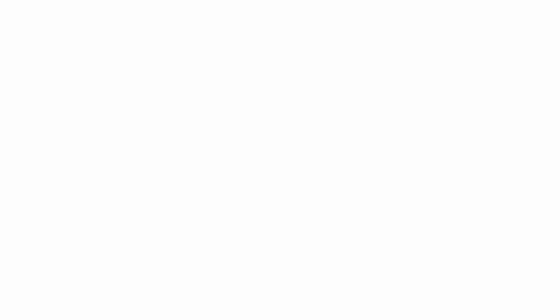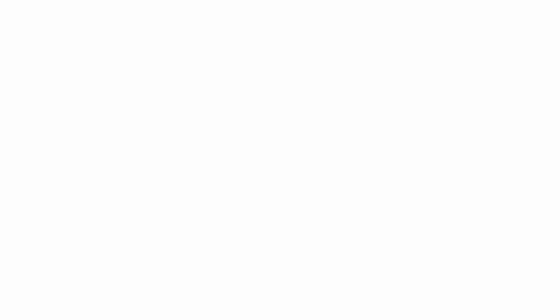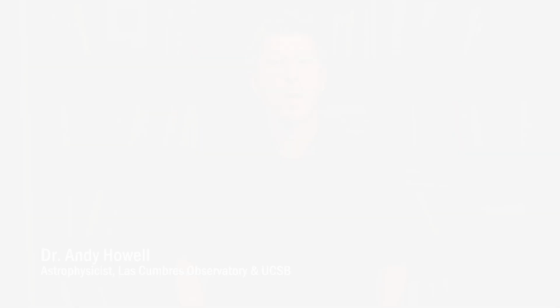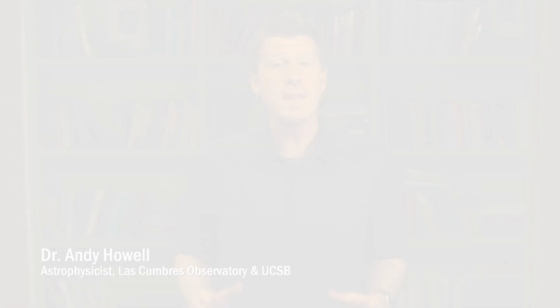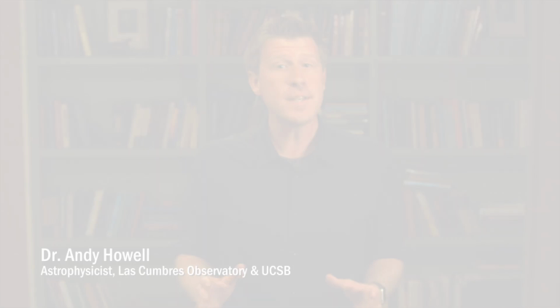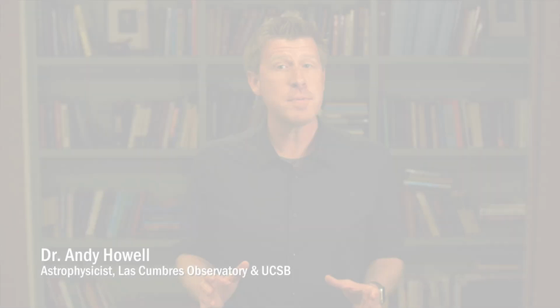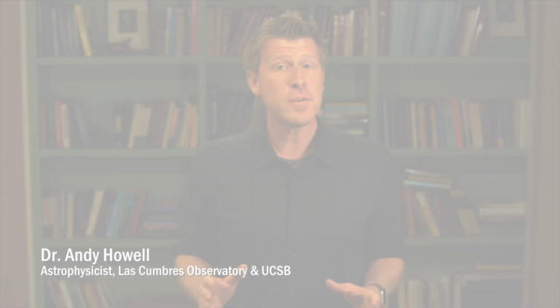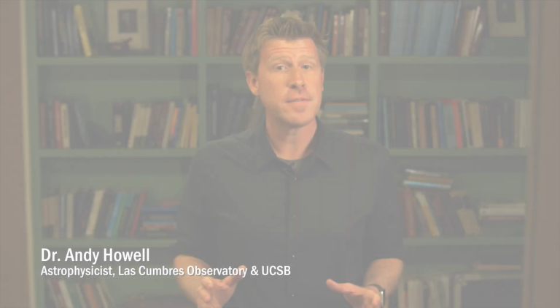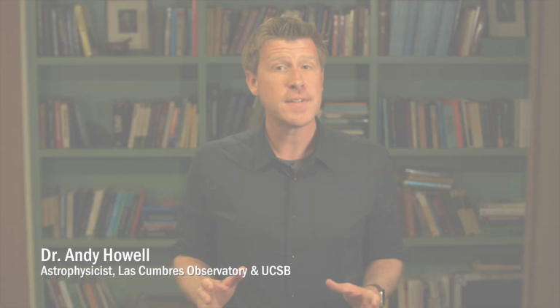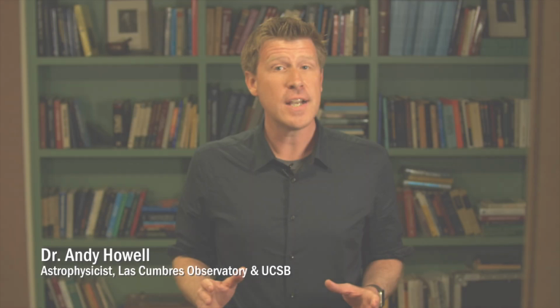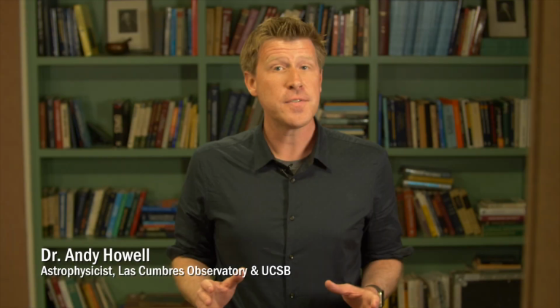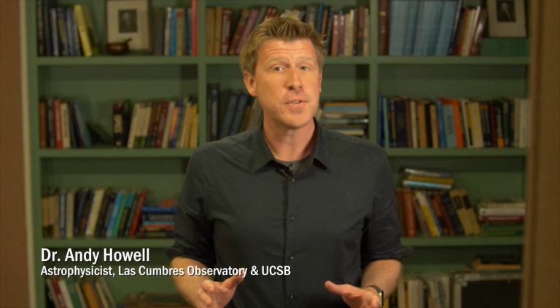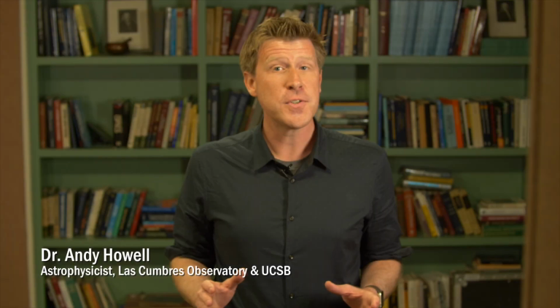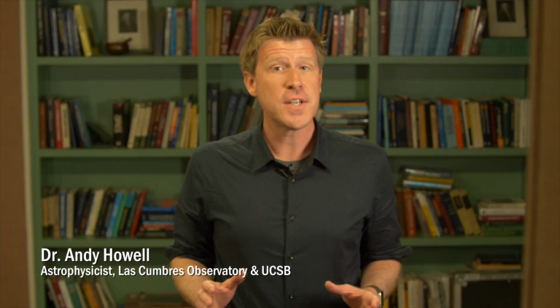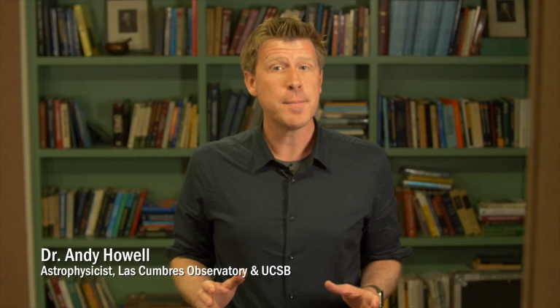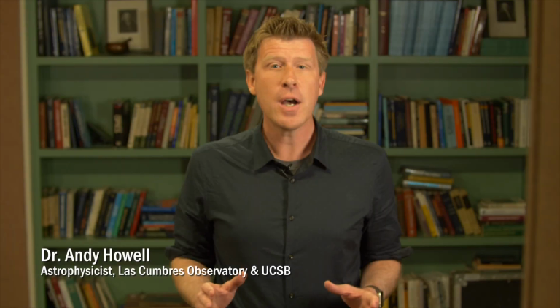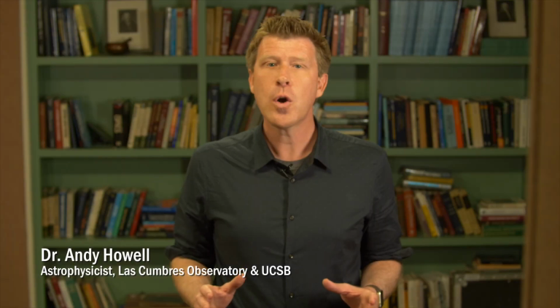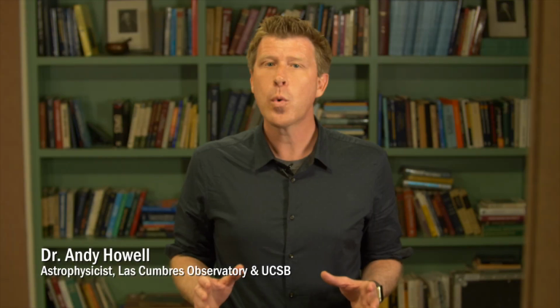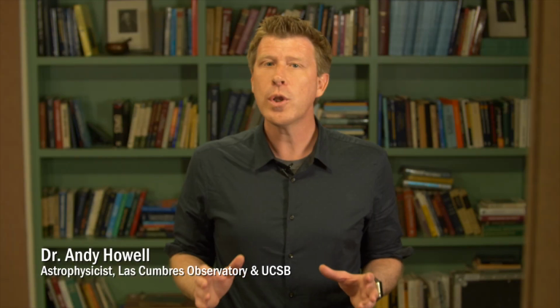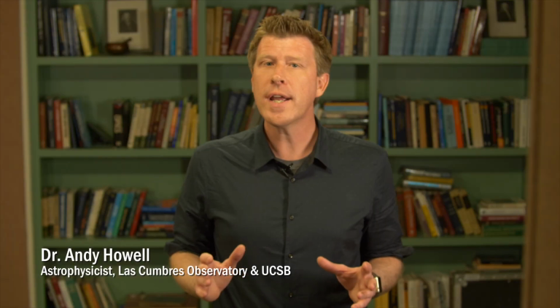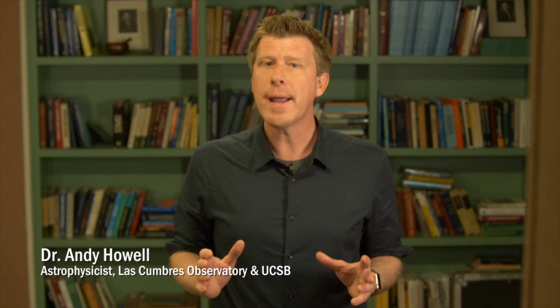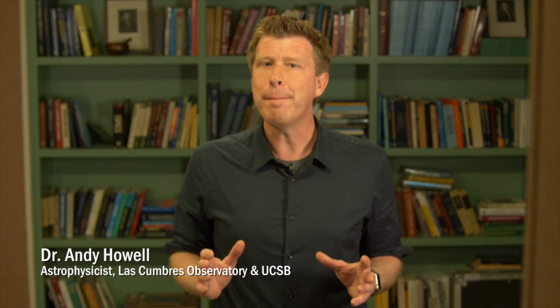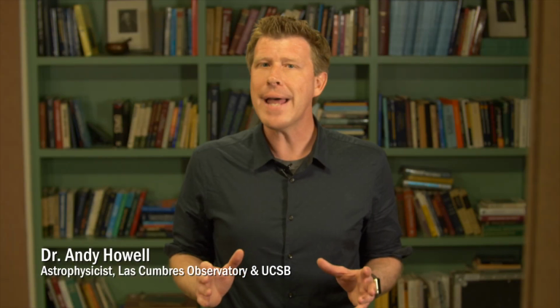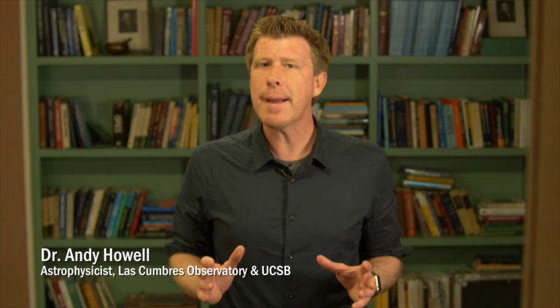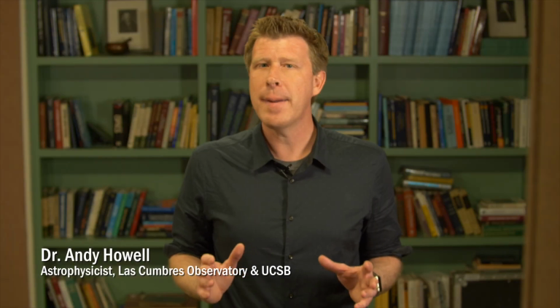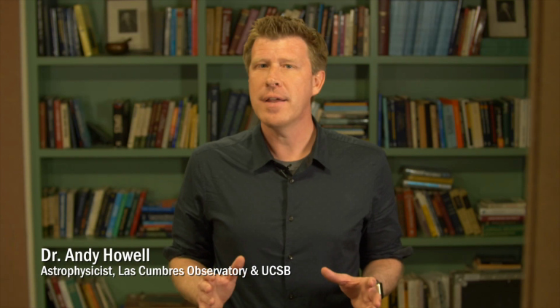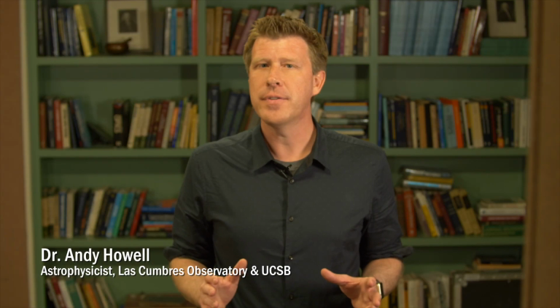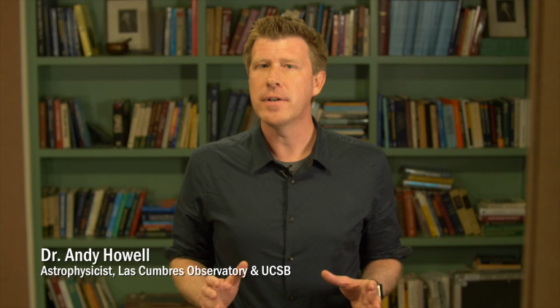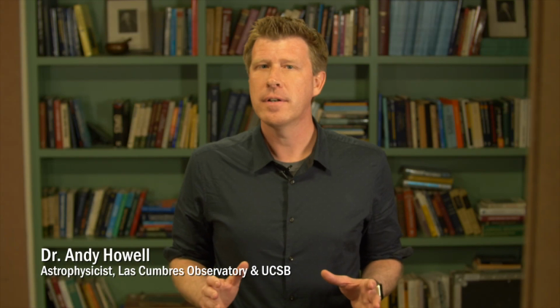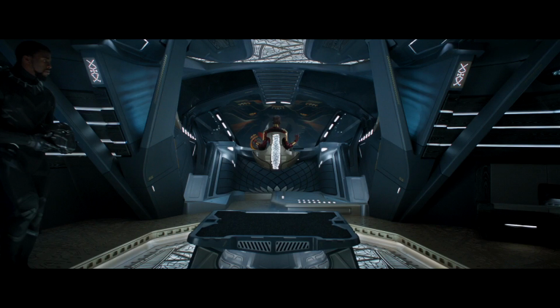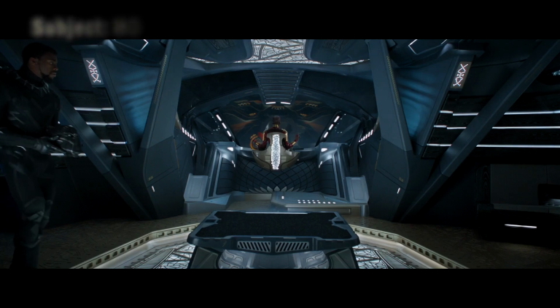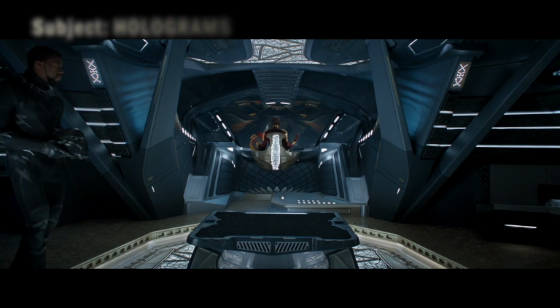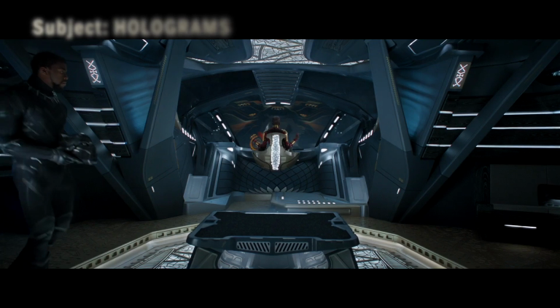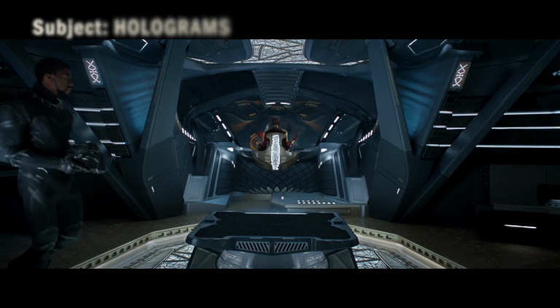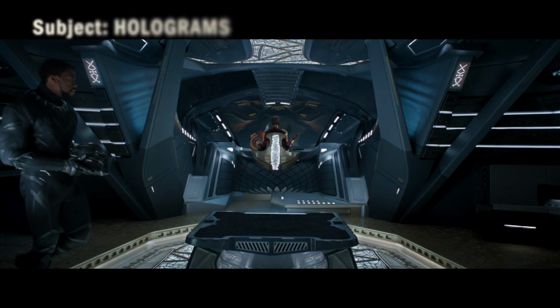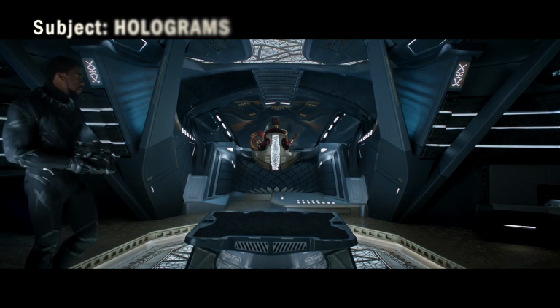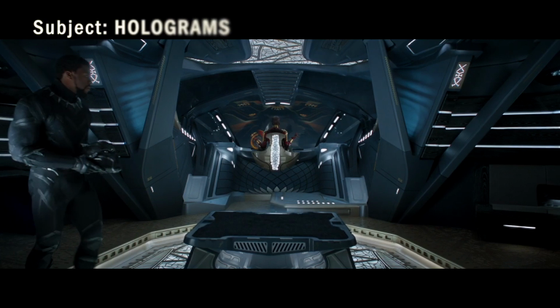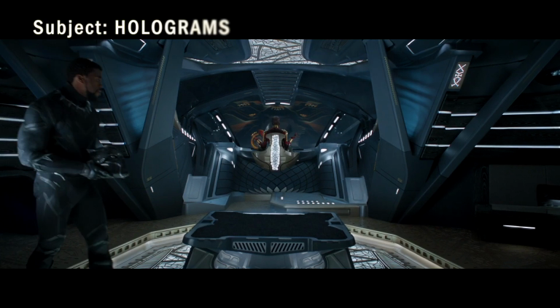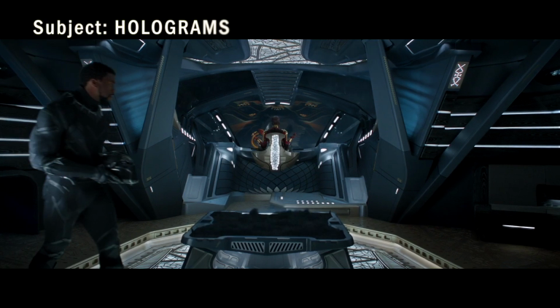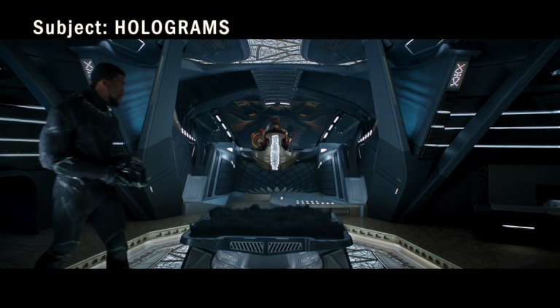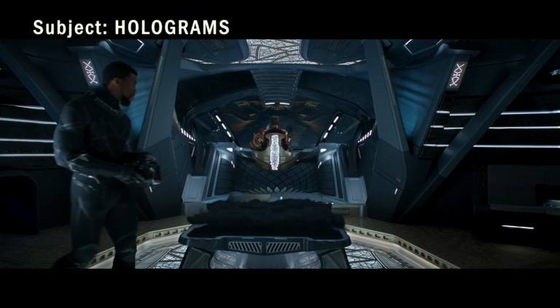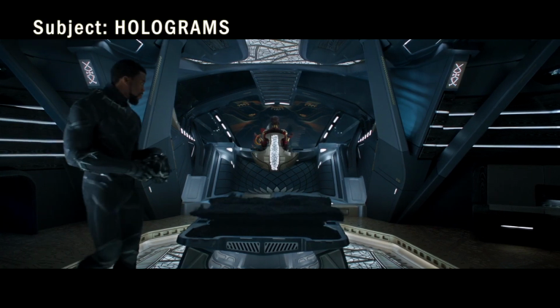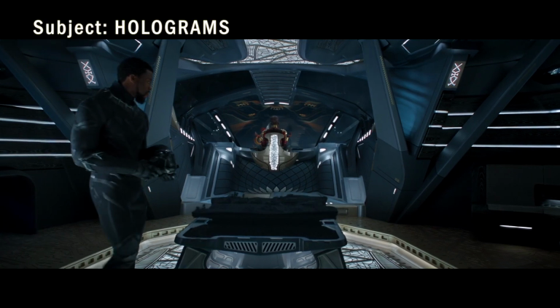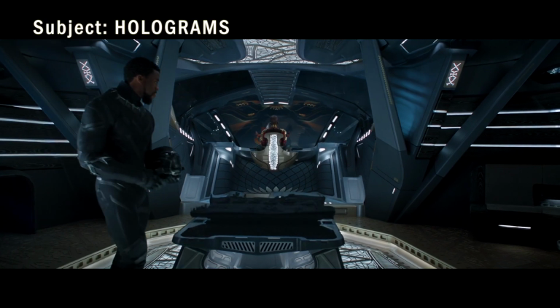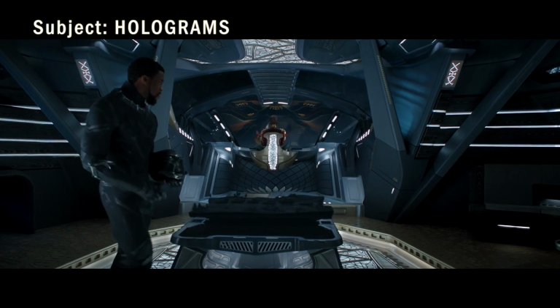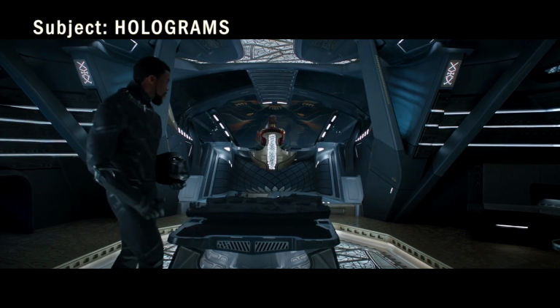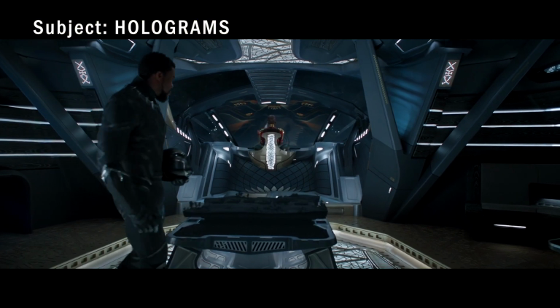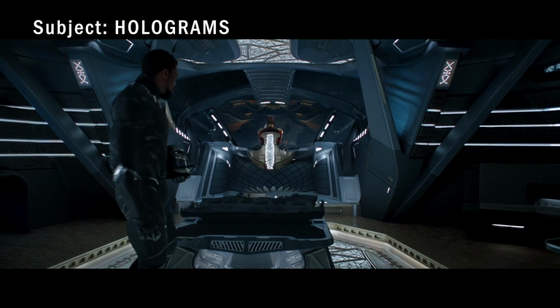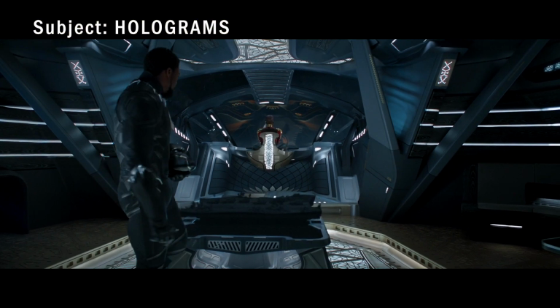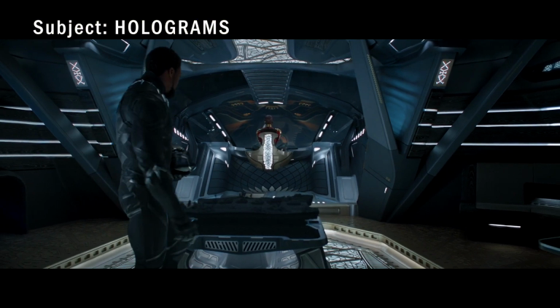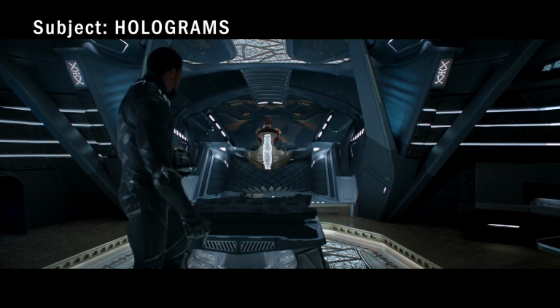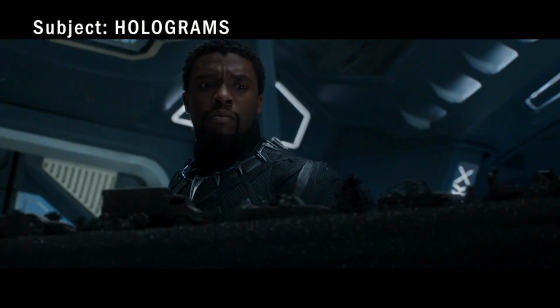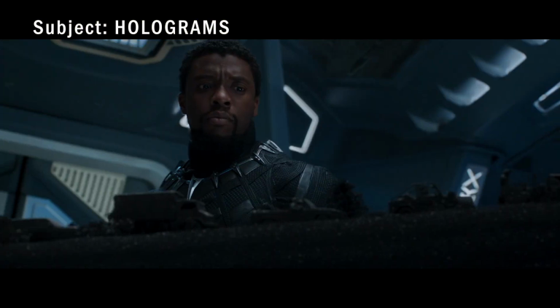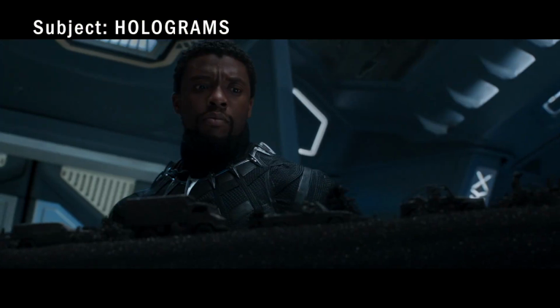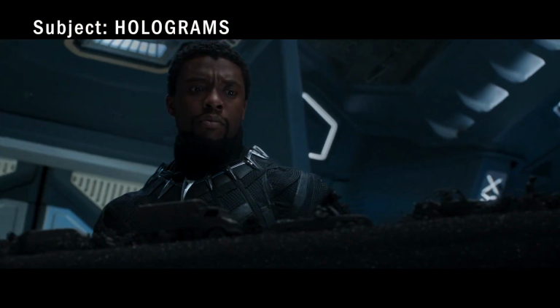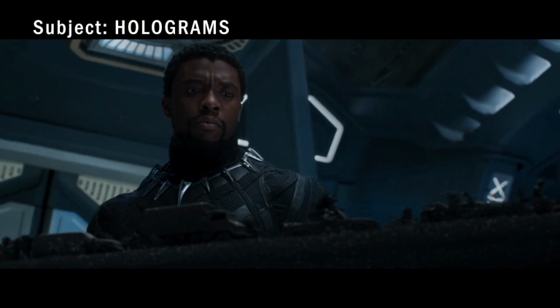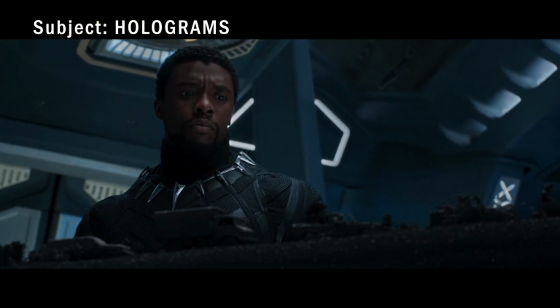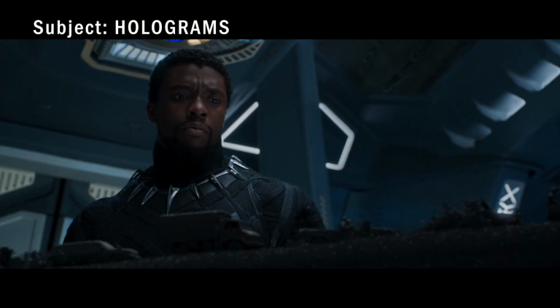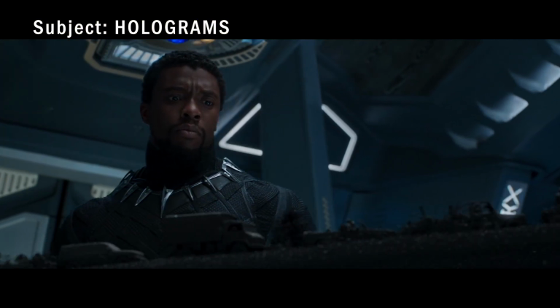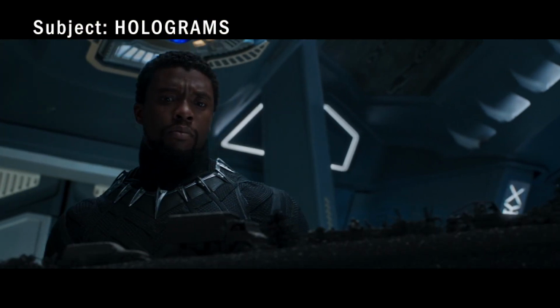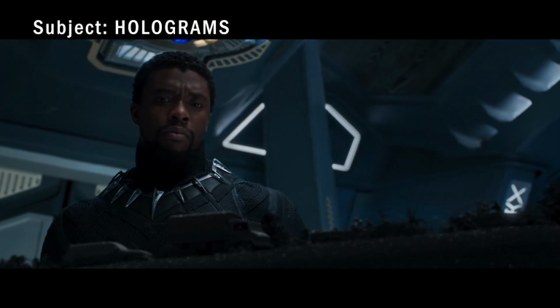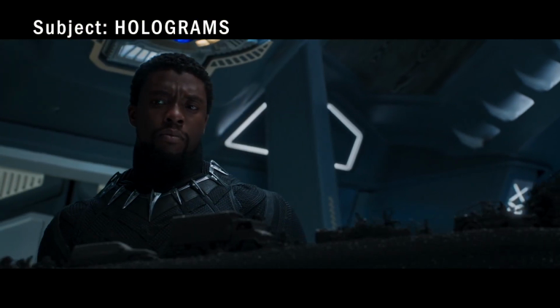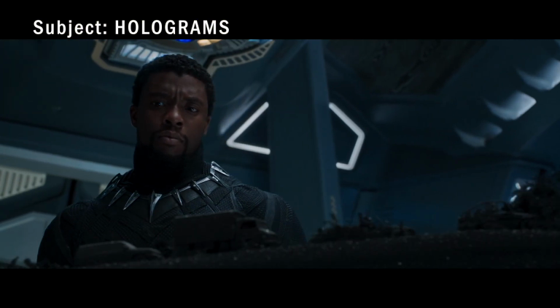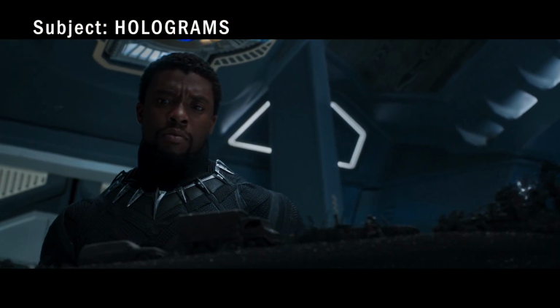On this episode of Science vs Cinema, we're looking at Black Panther. In this segment, we'll try to figure out how those cool Wakandan holograms work.